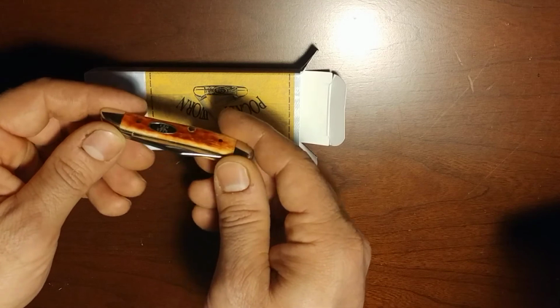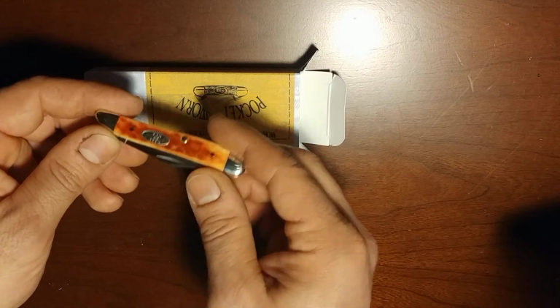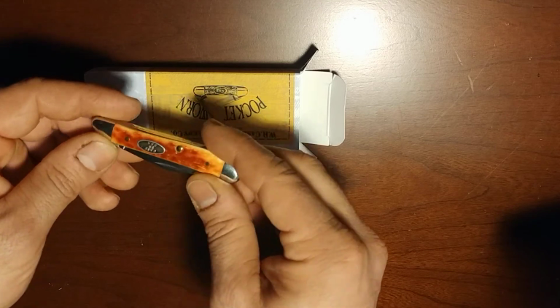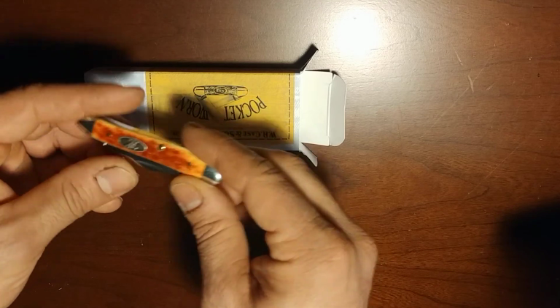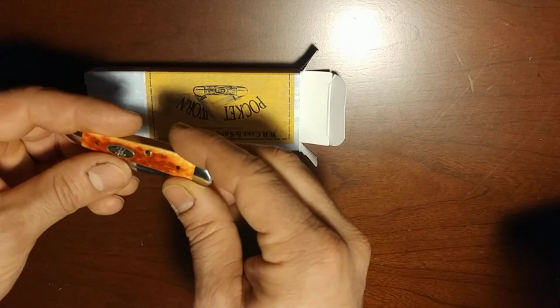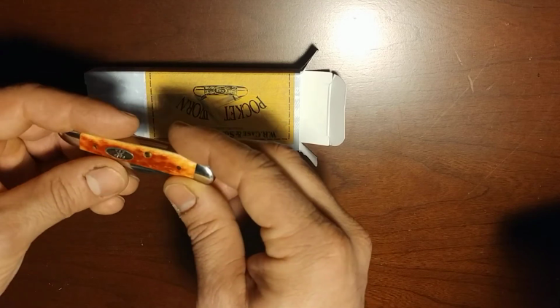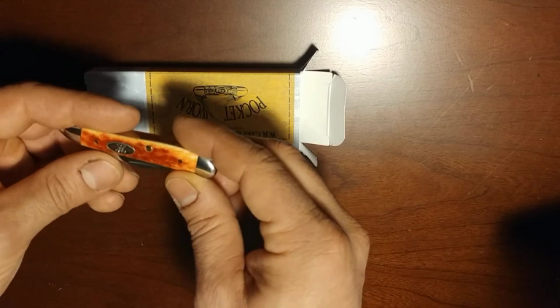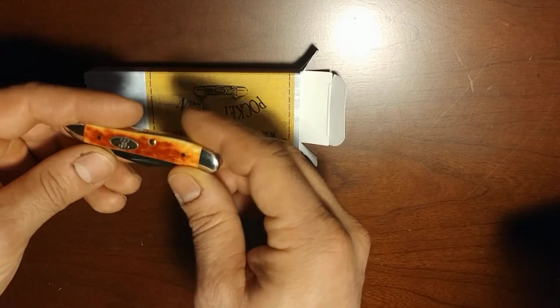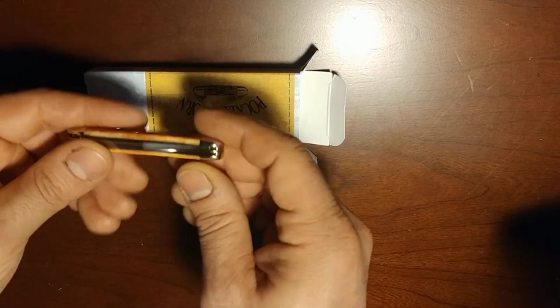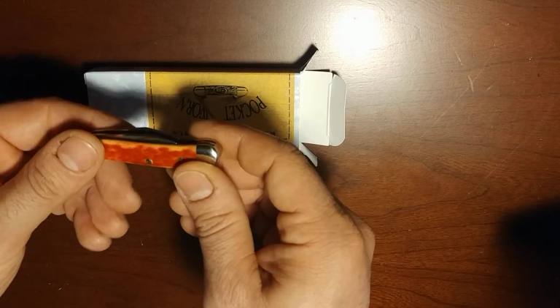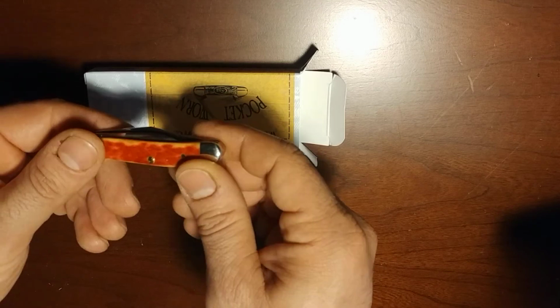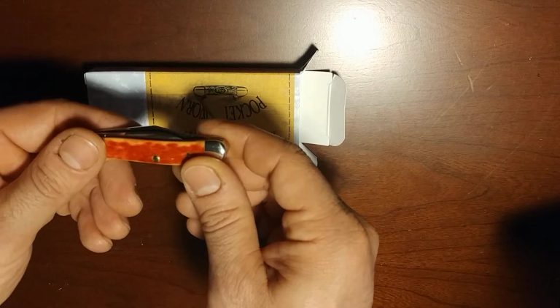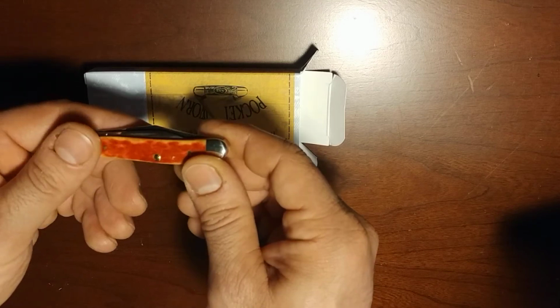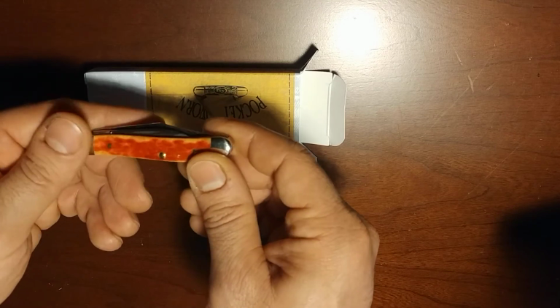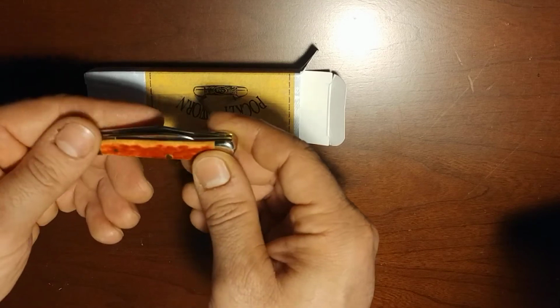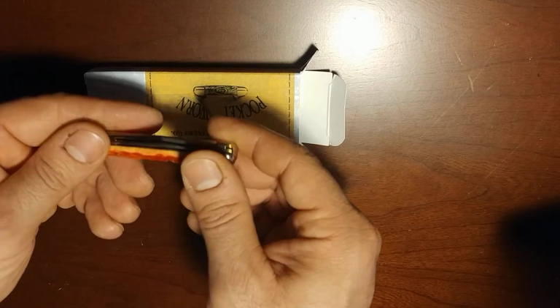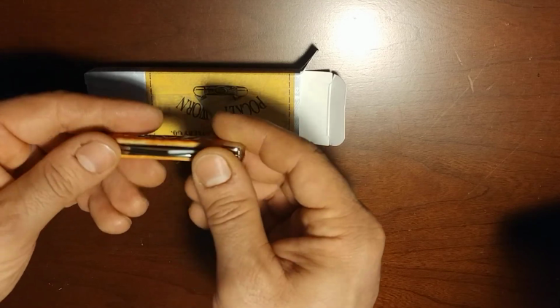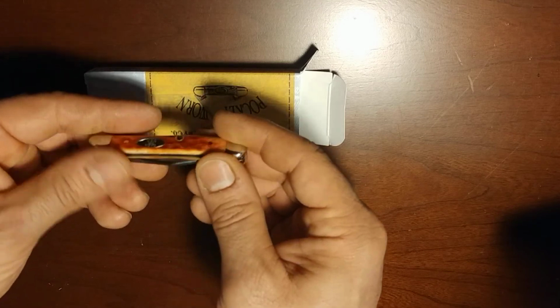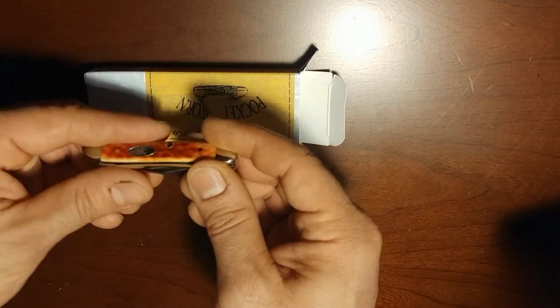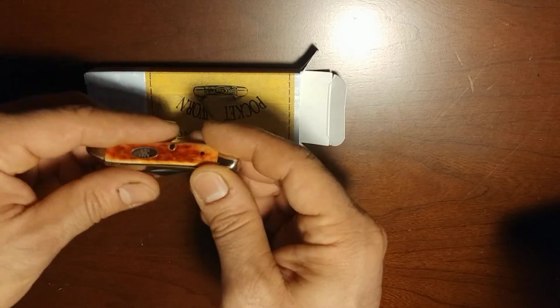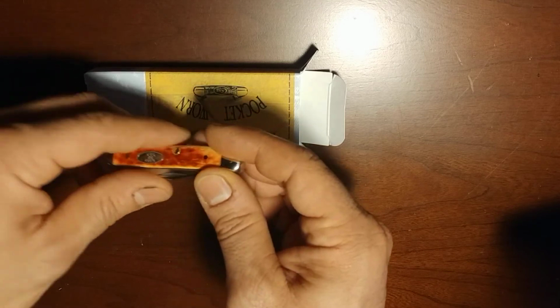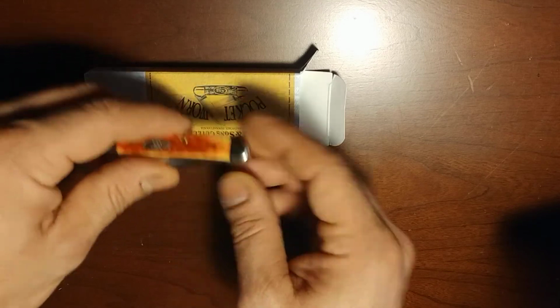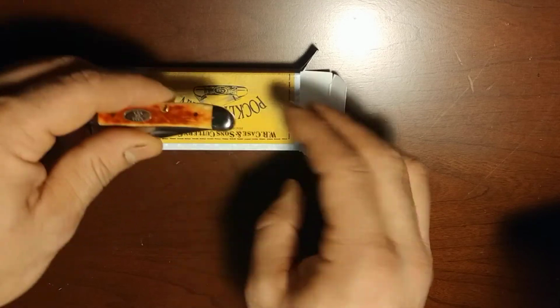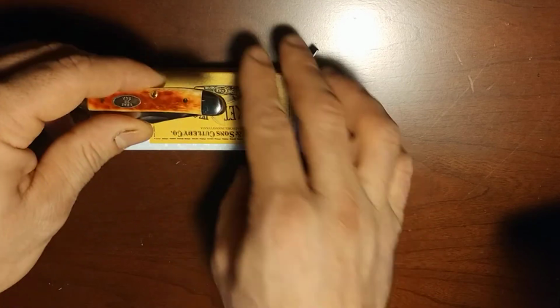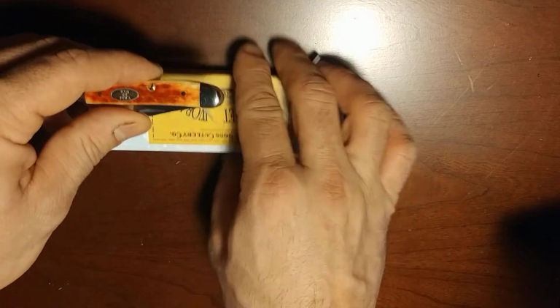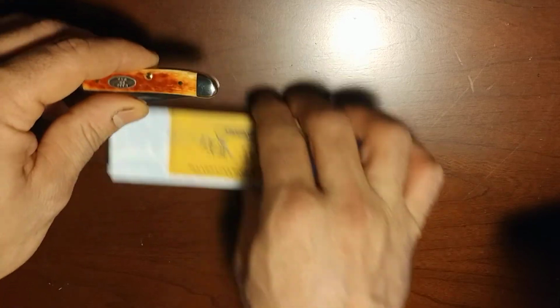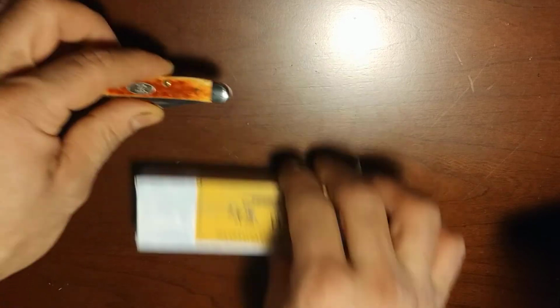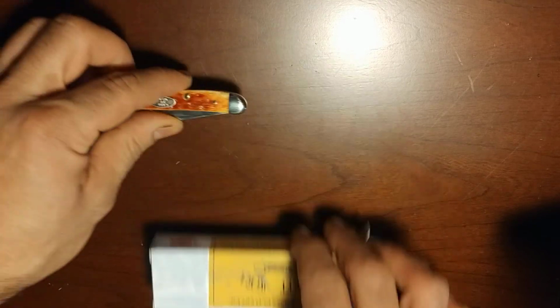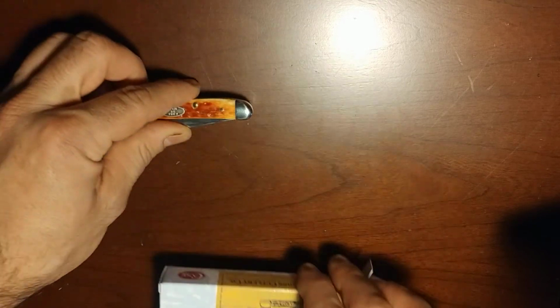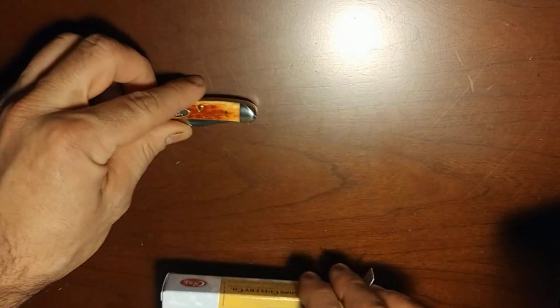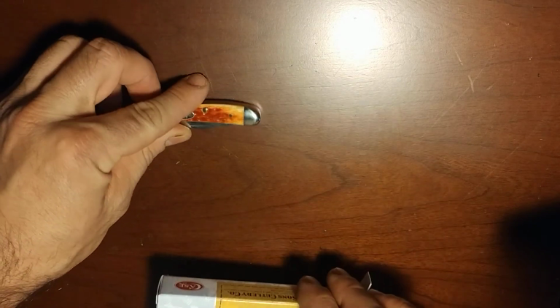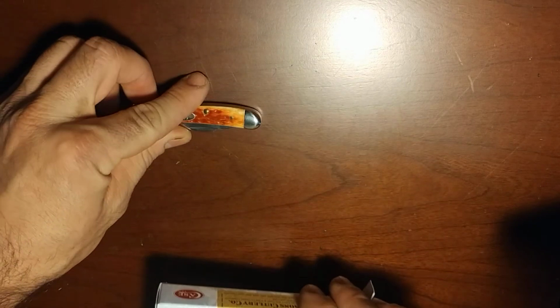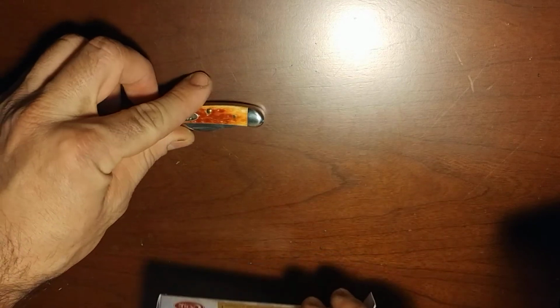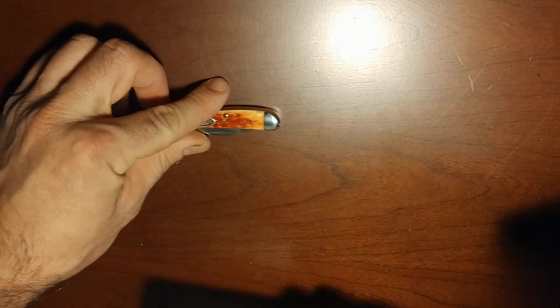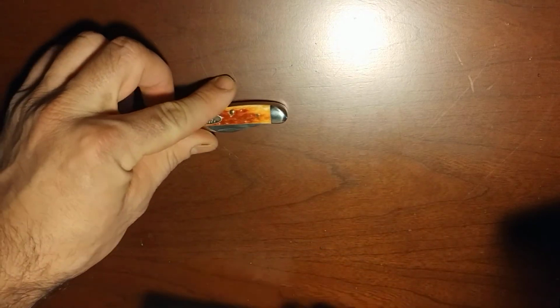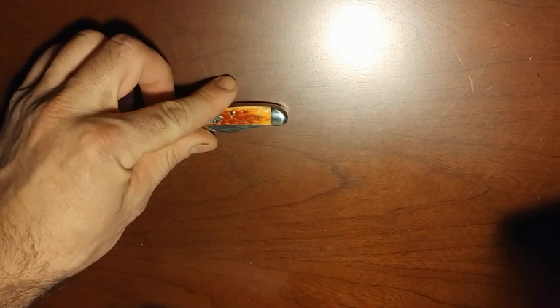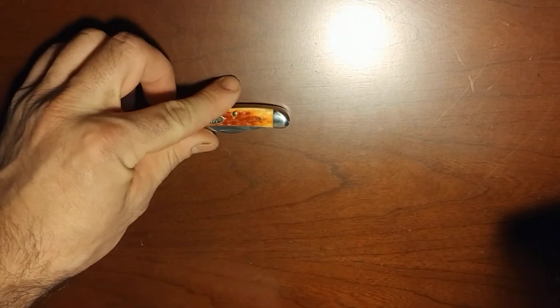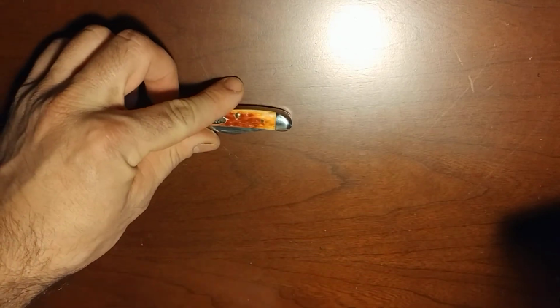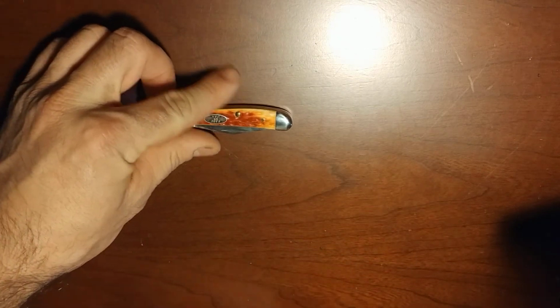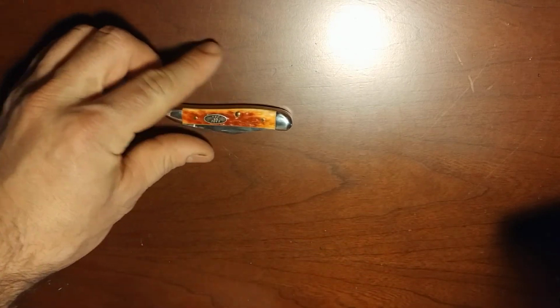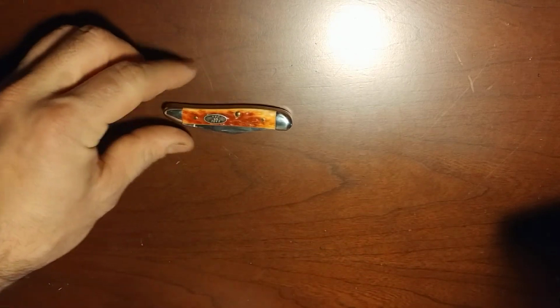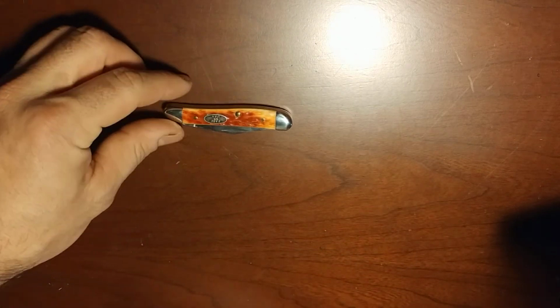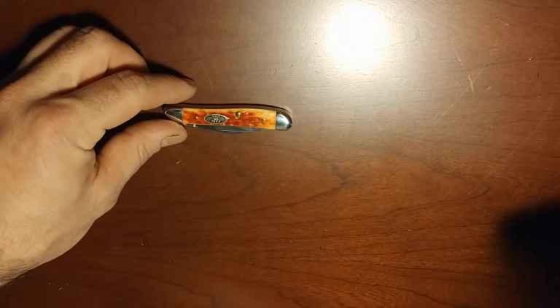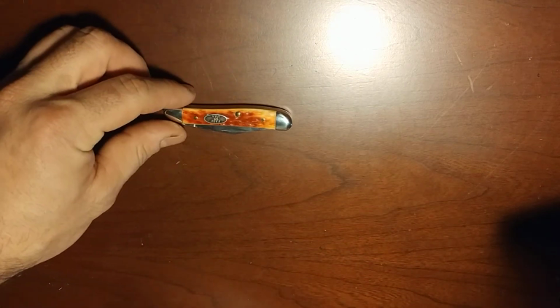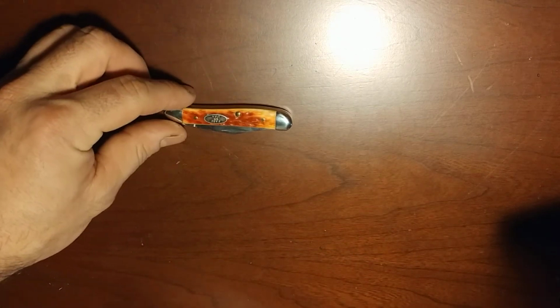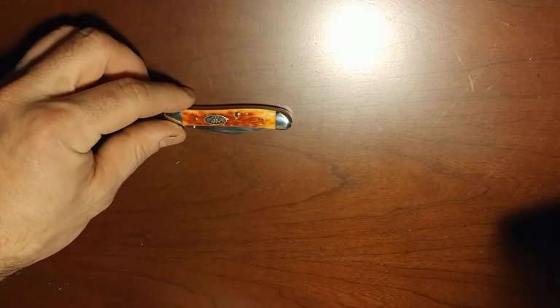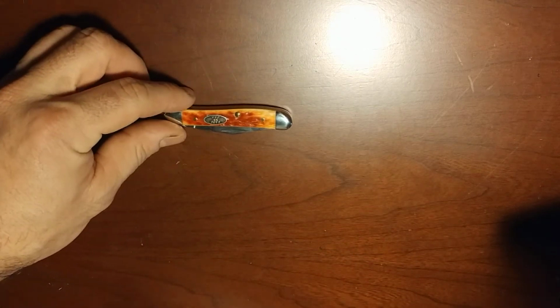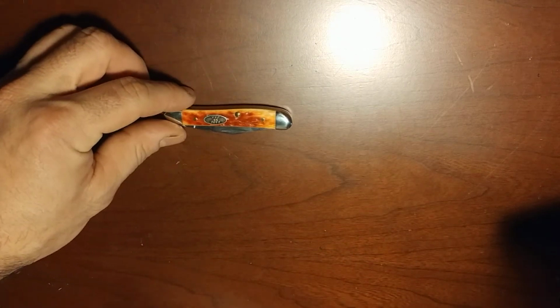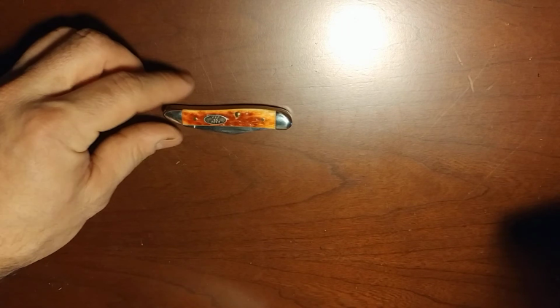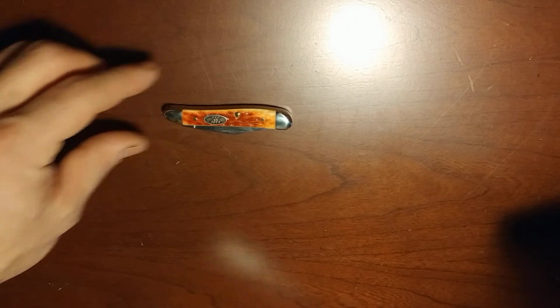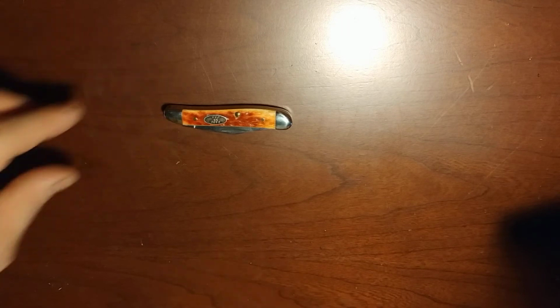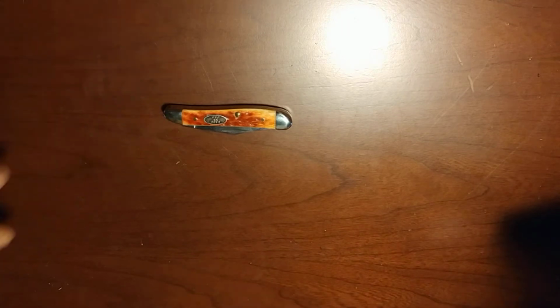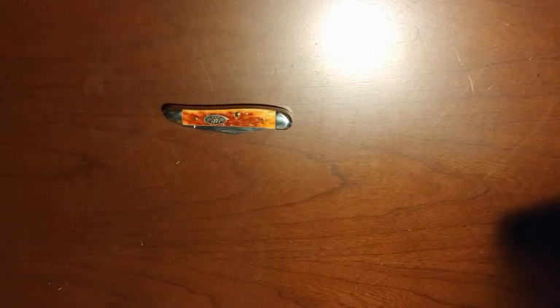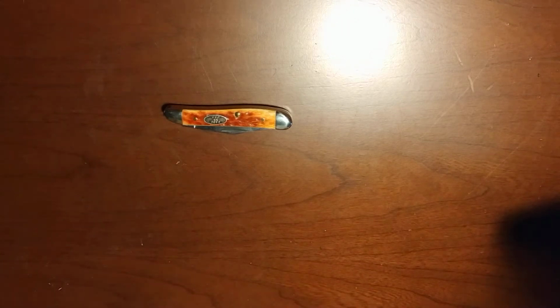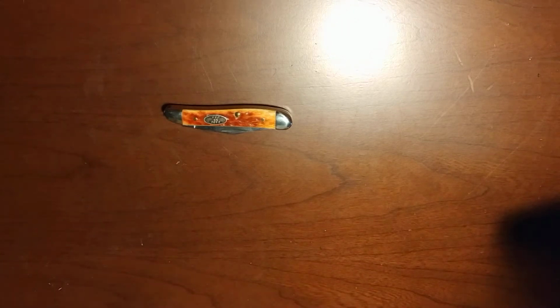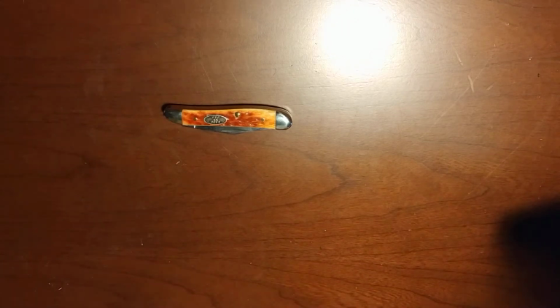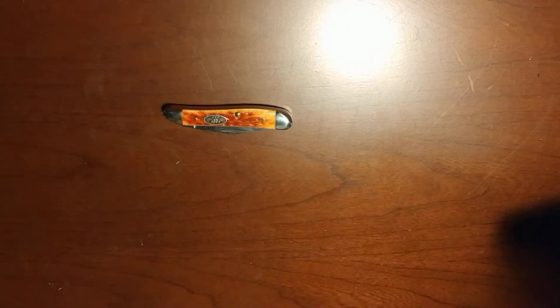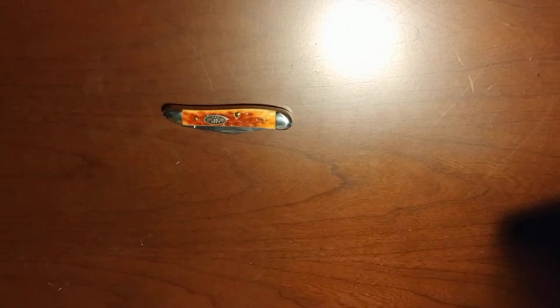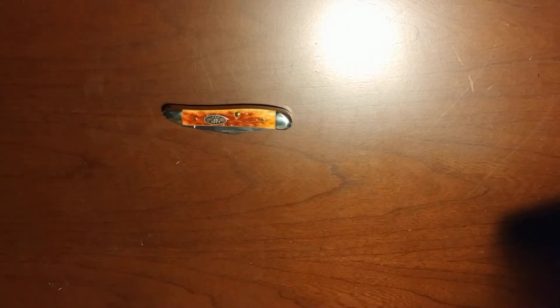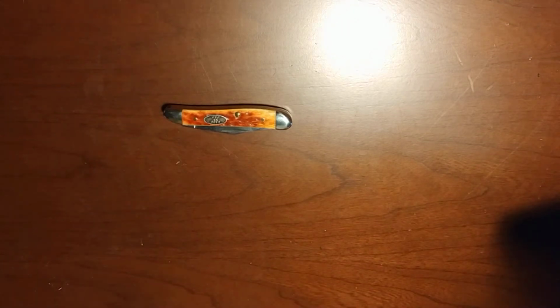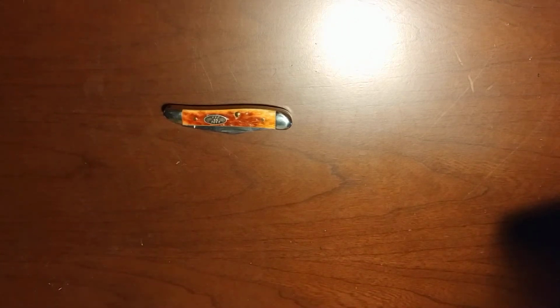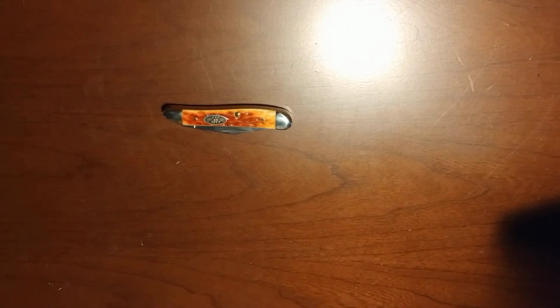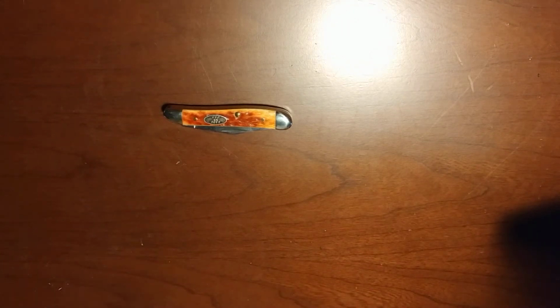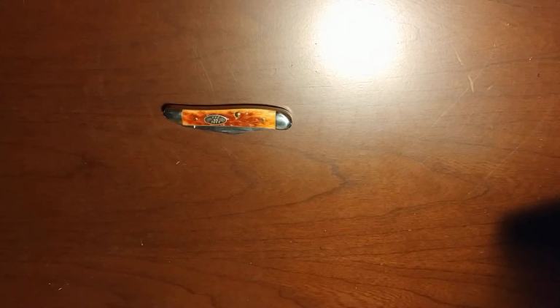So I would say that this is definitely a score. Very, very beautiful knife.